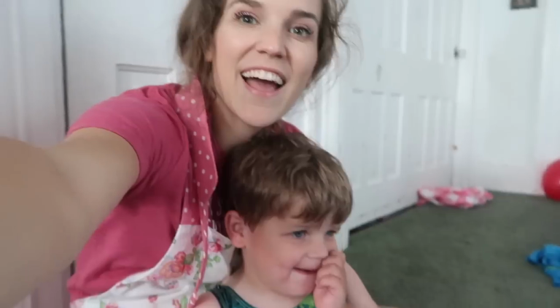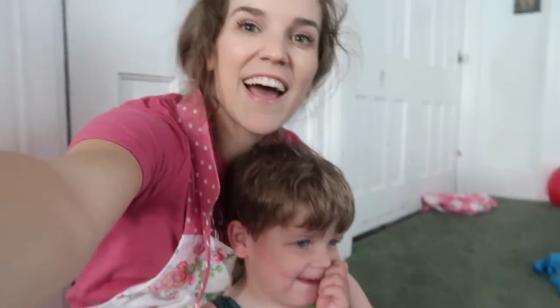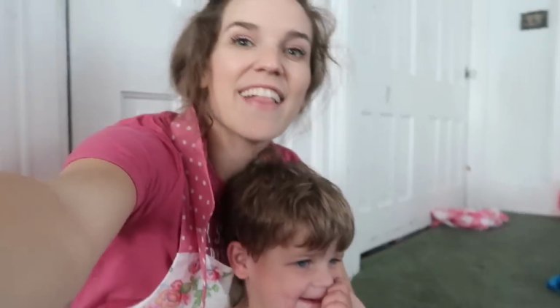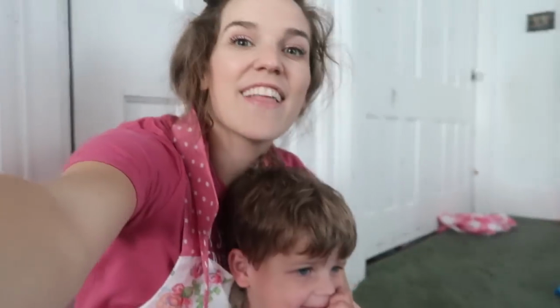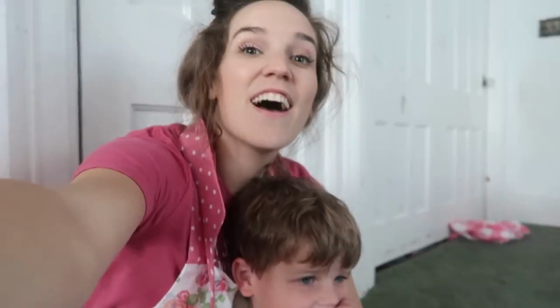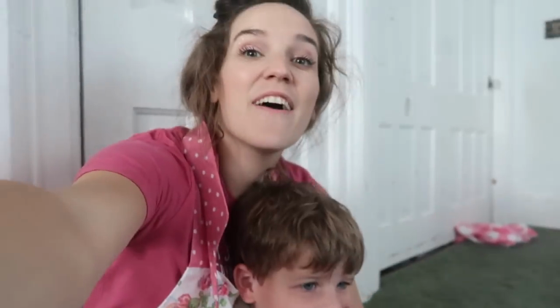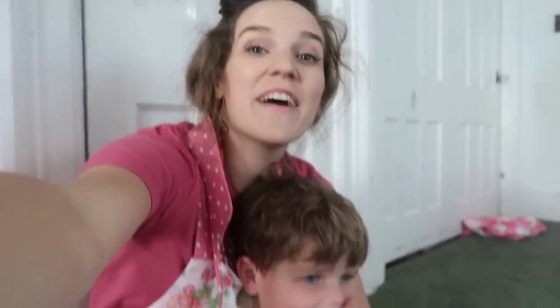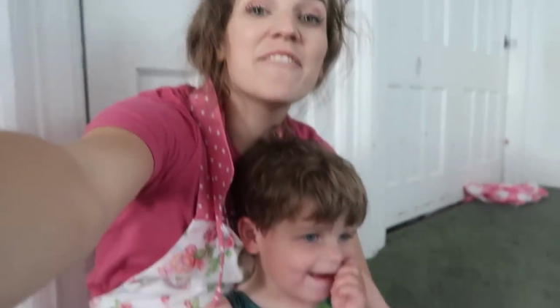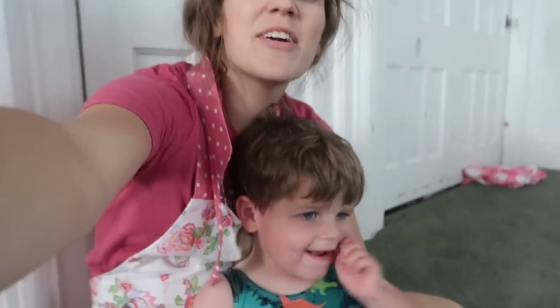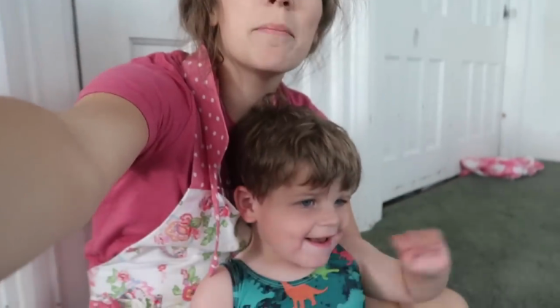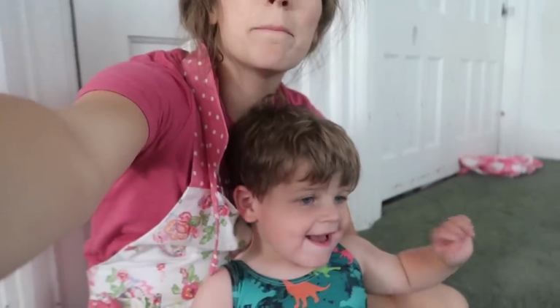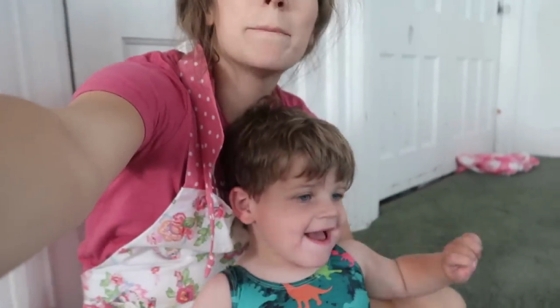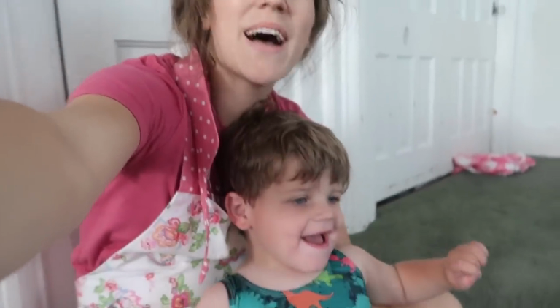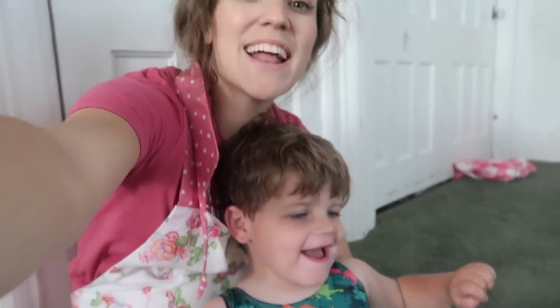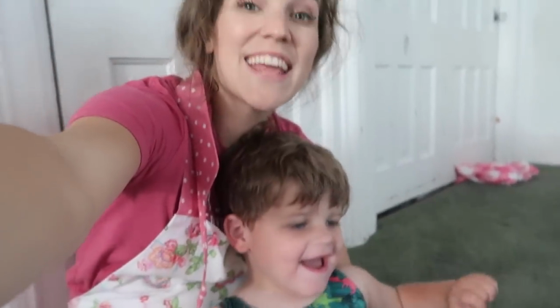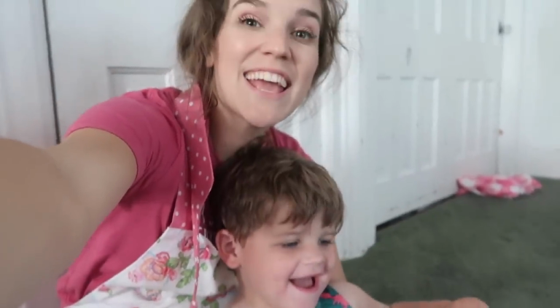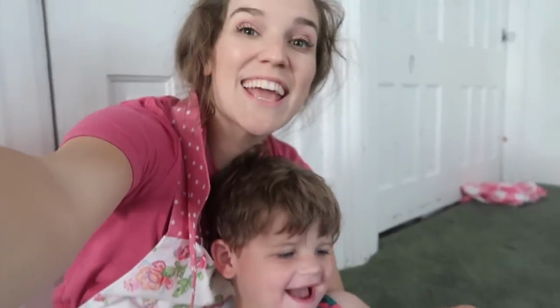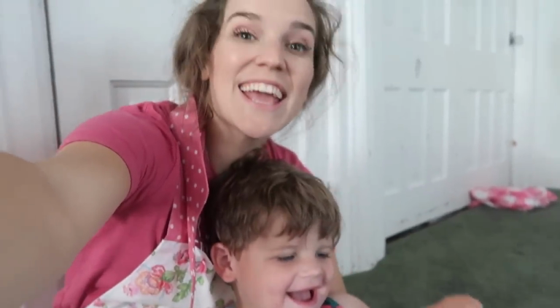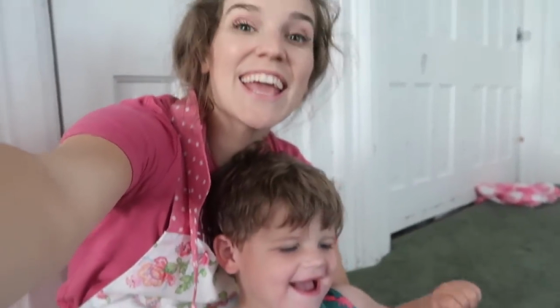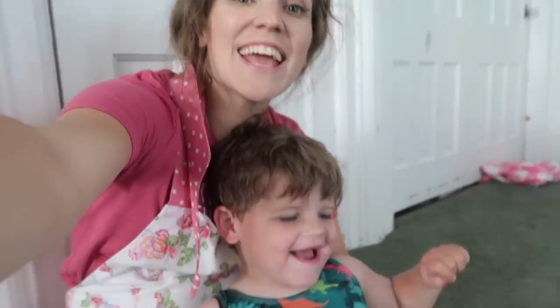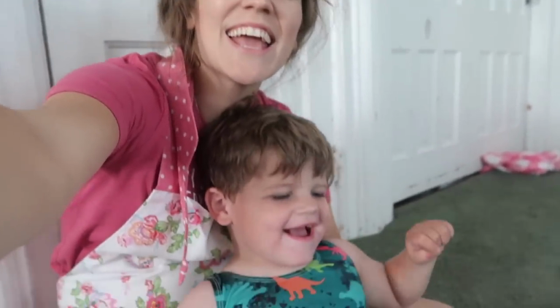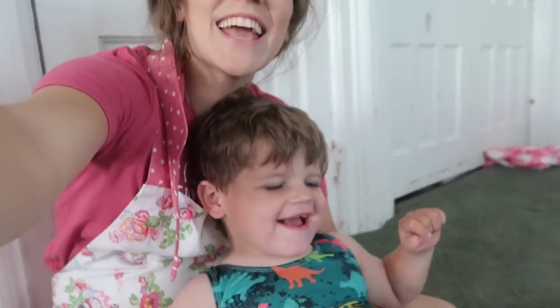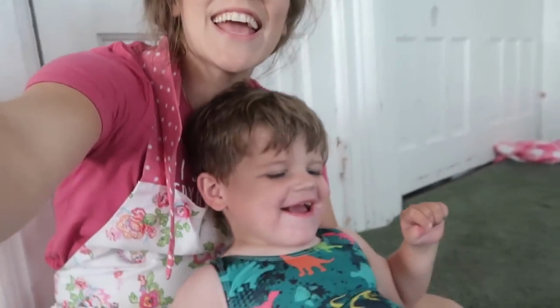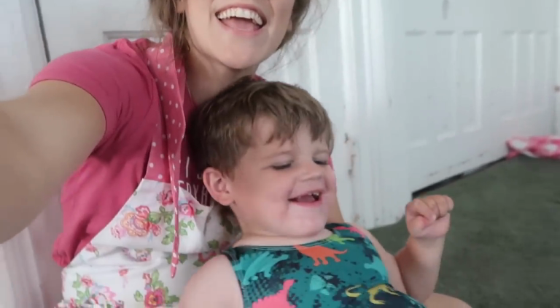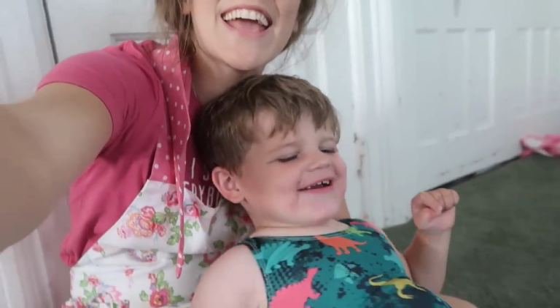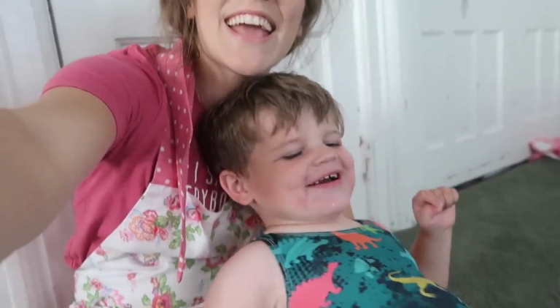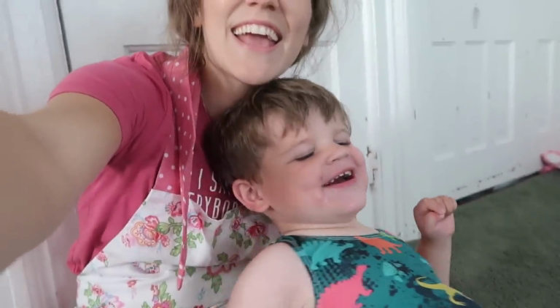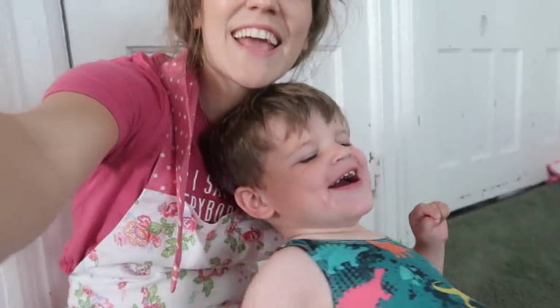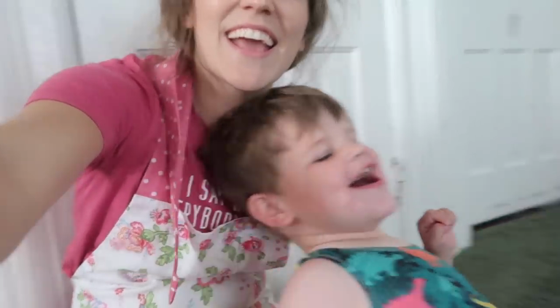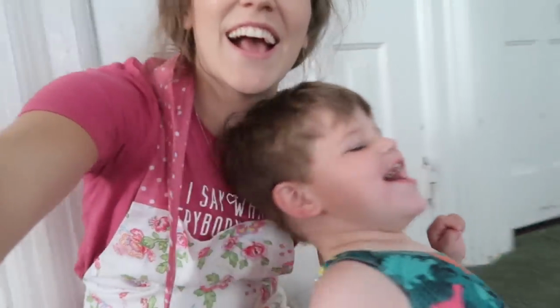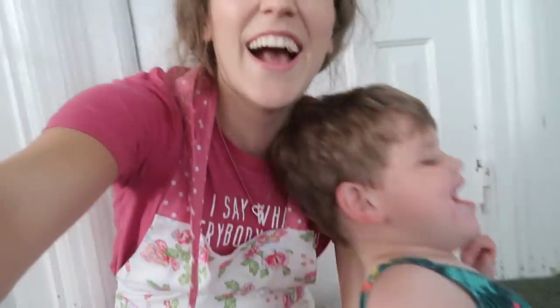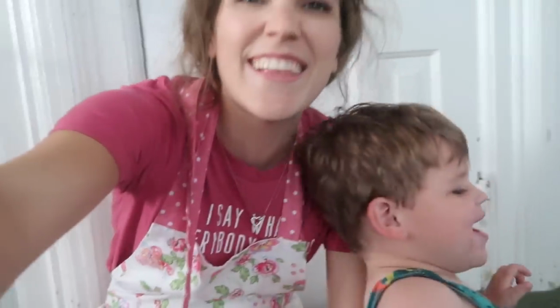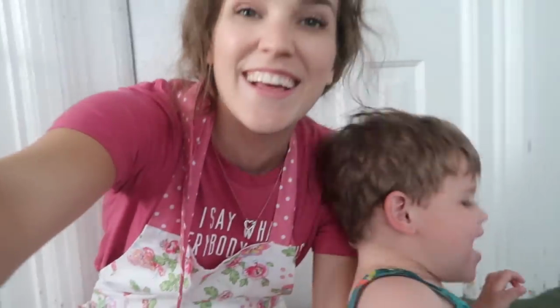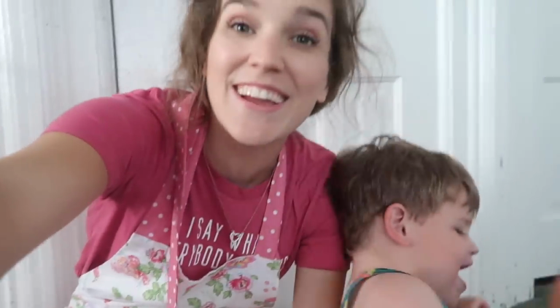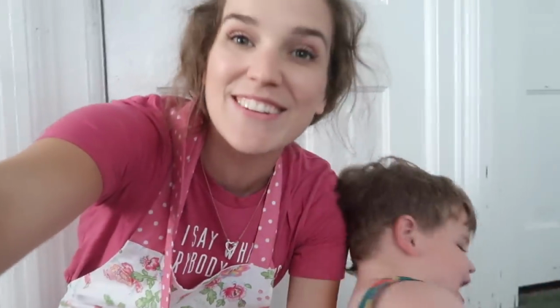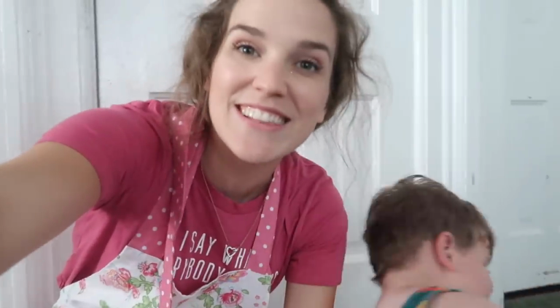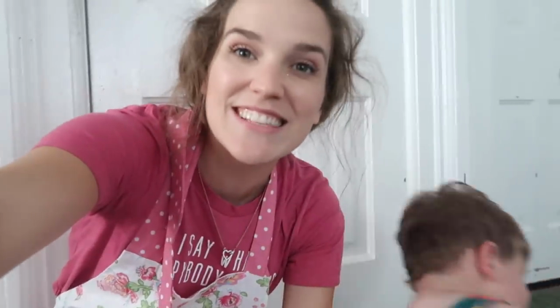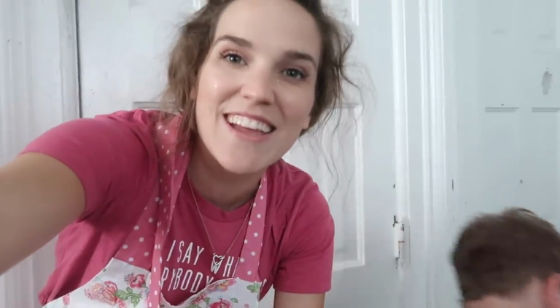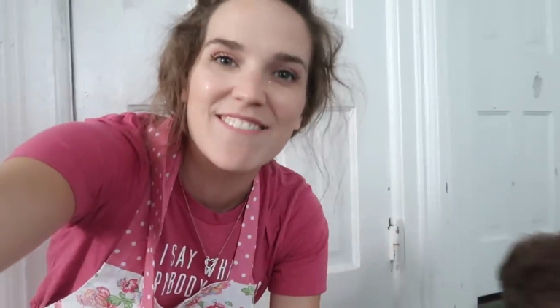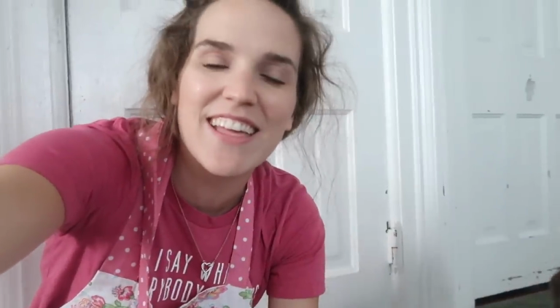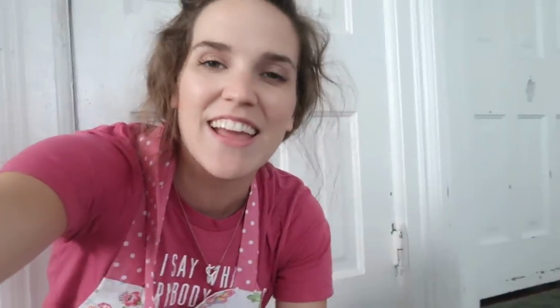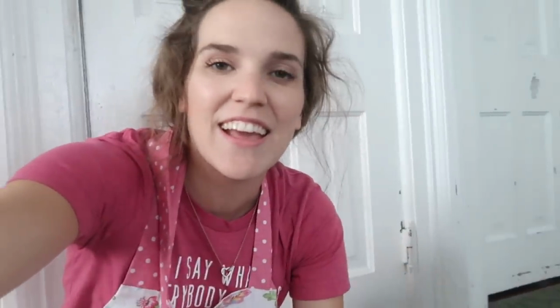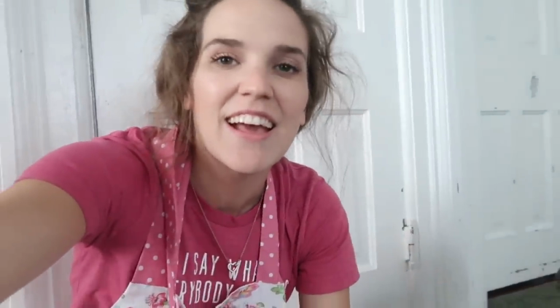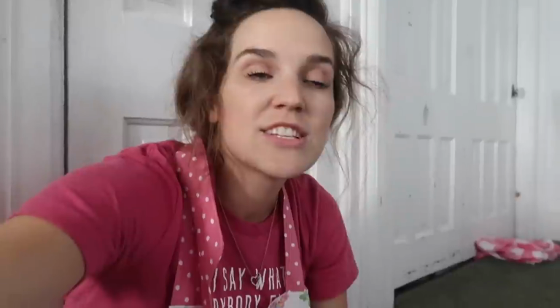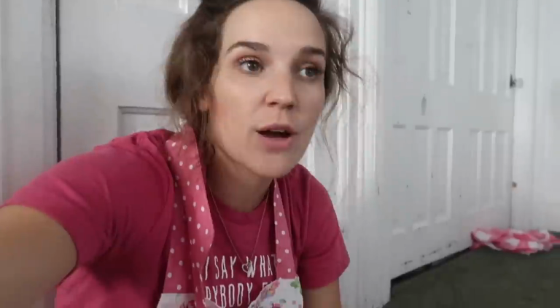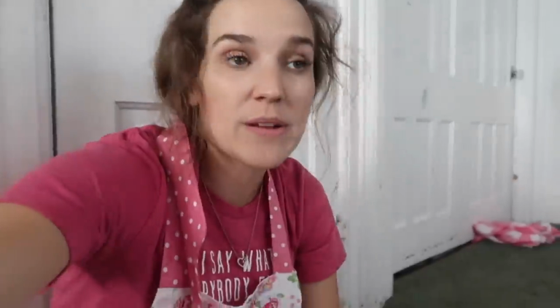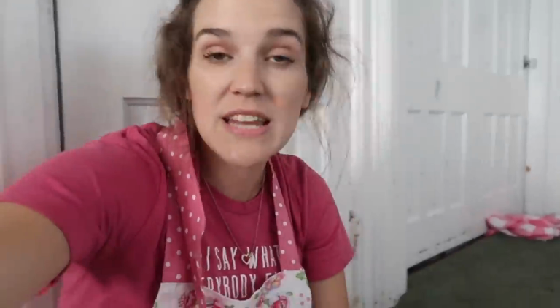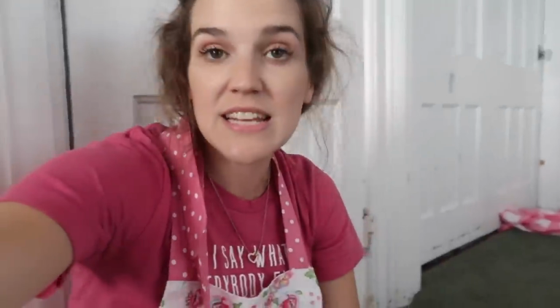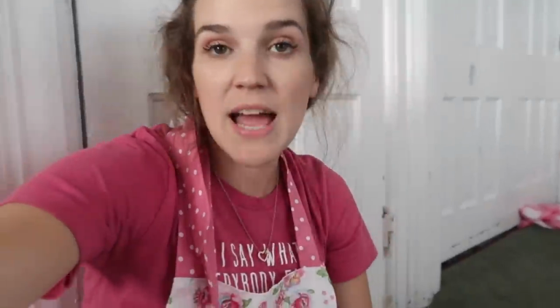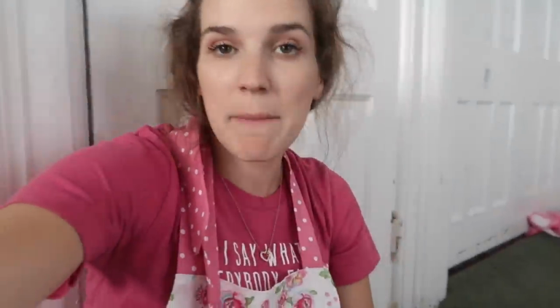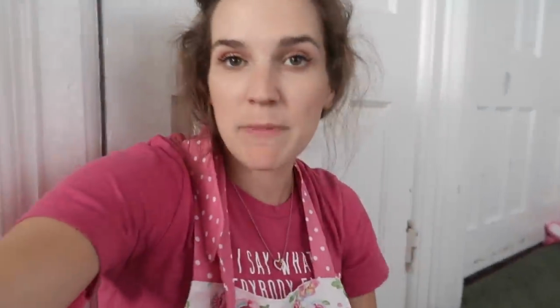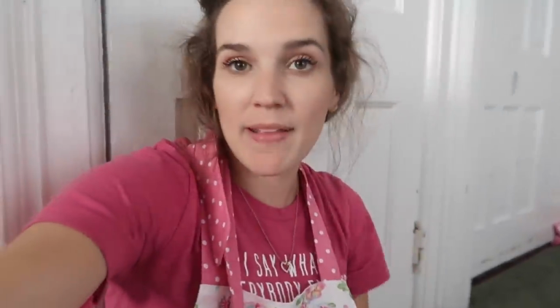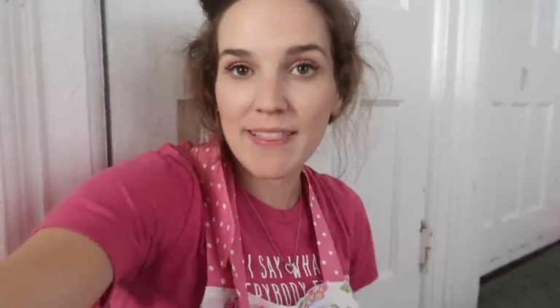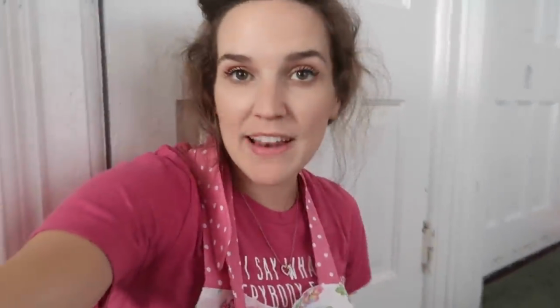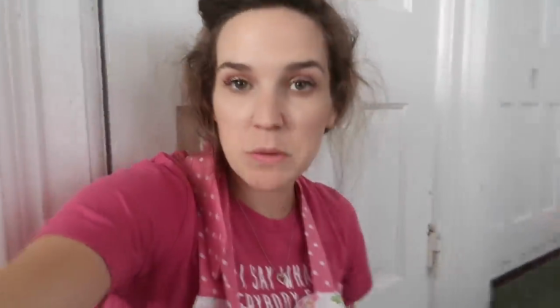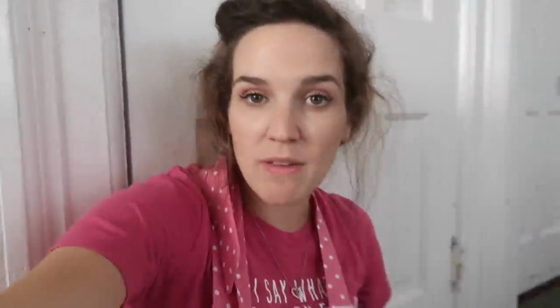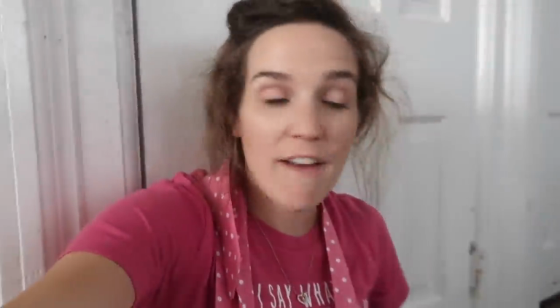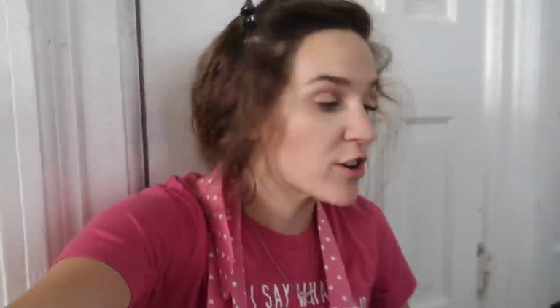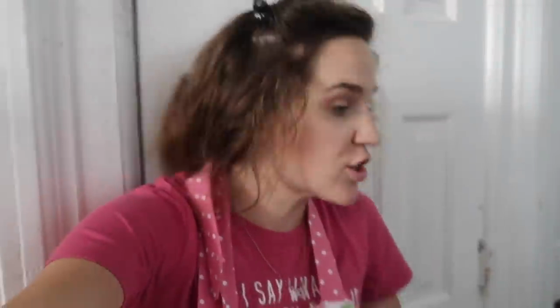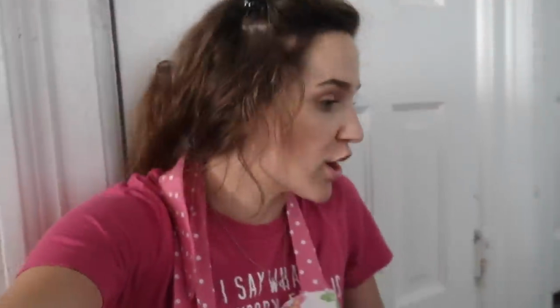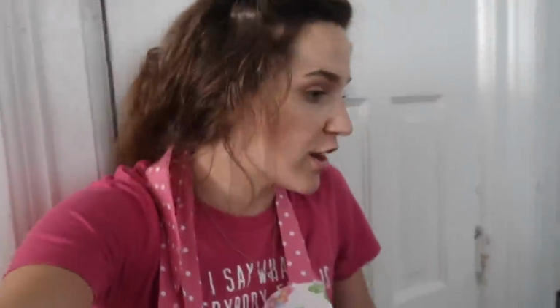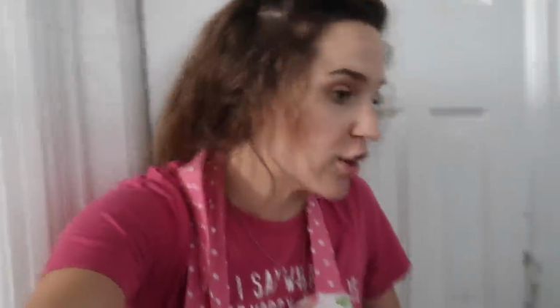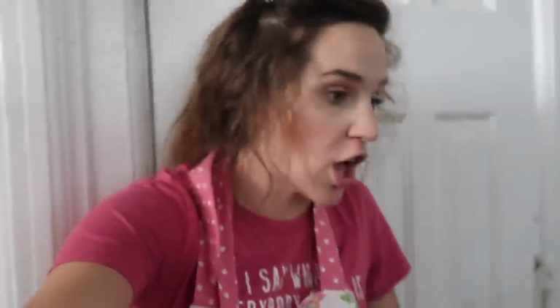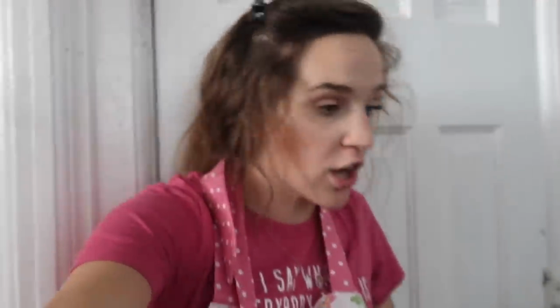Hello everybody! It's nighttime — probably the latest we've ever started a vlog.